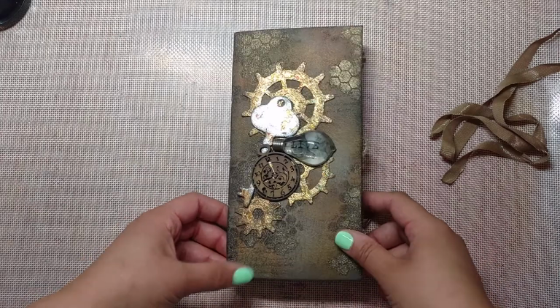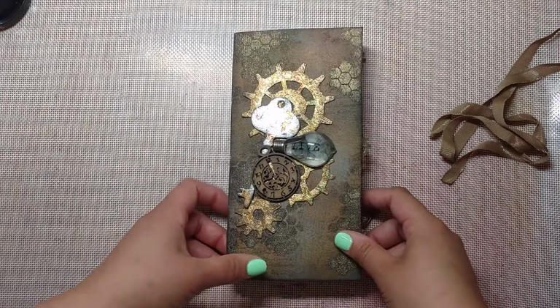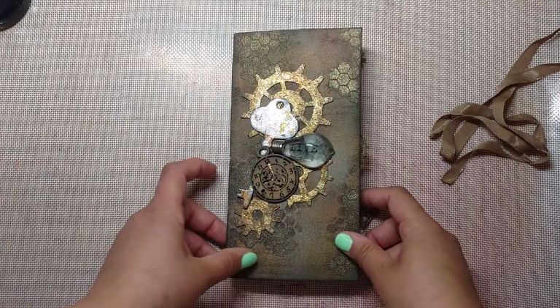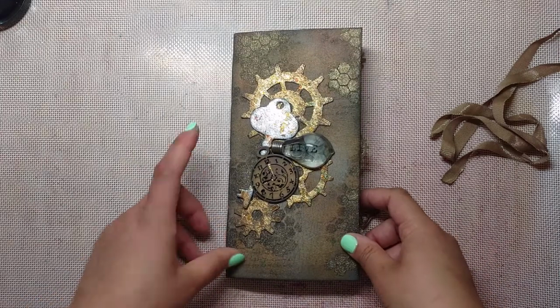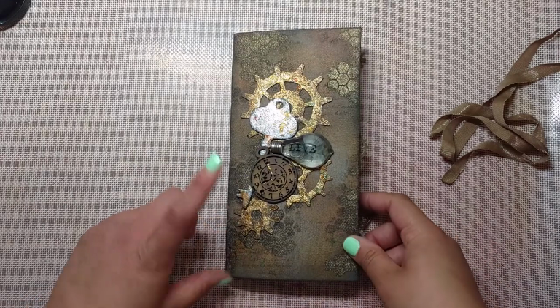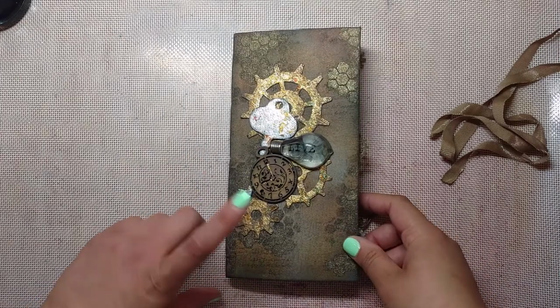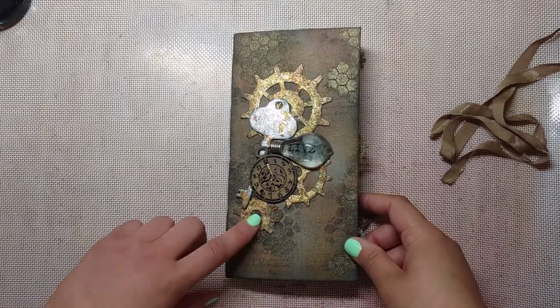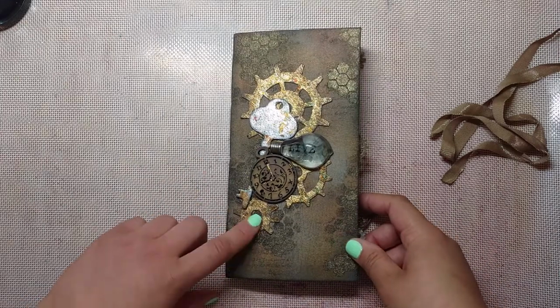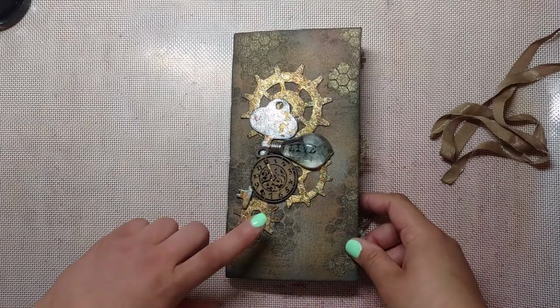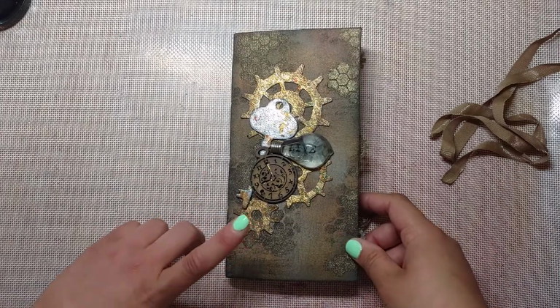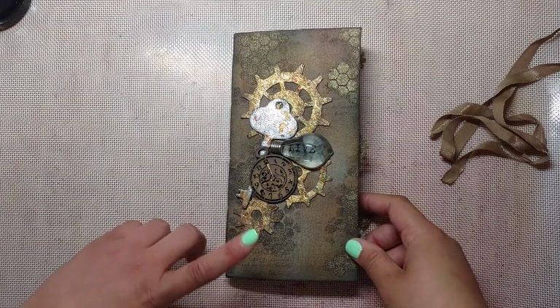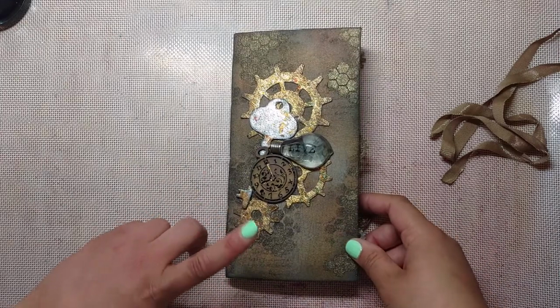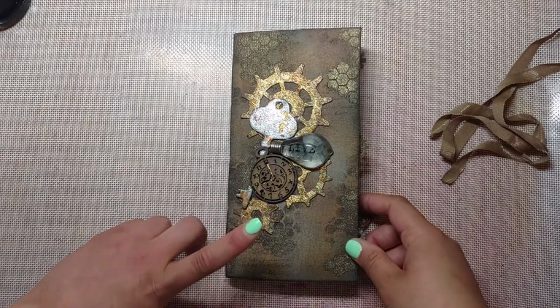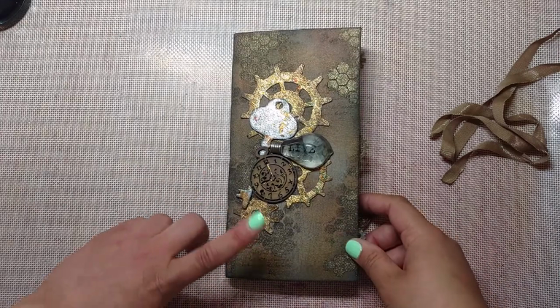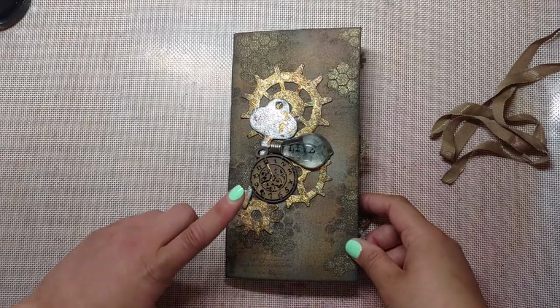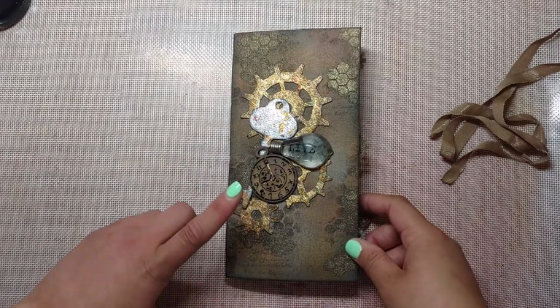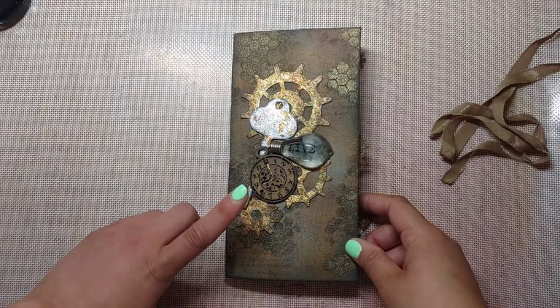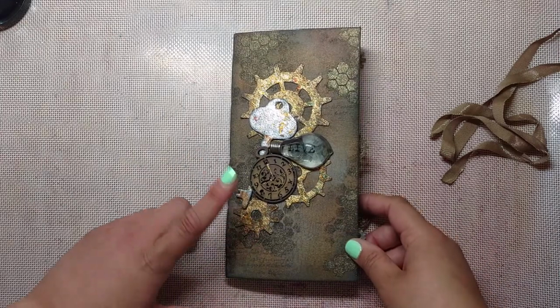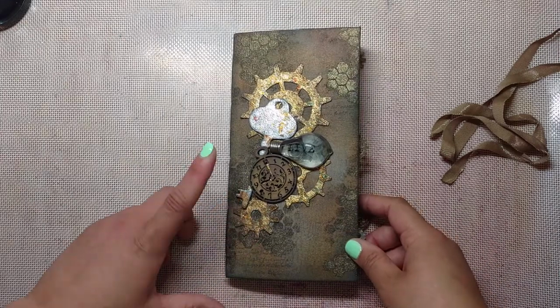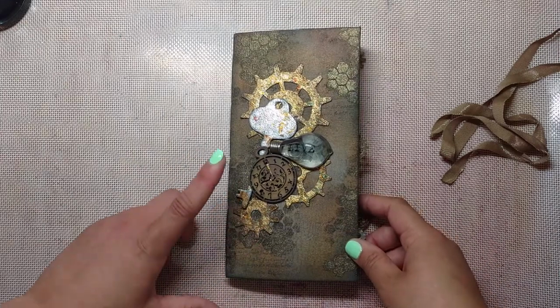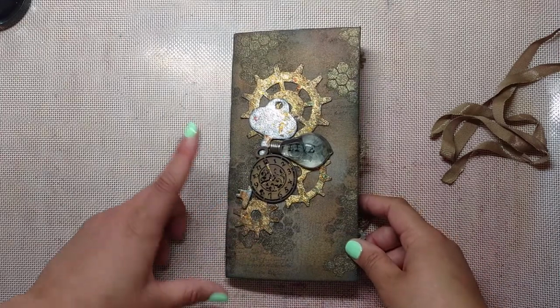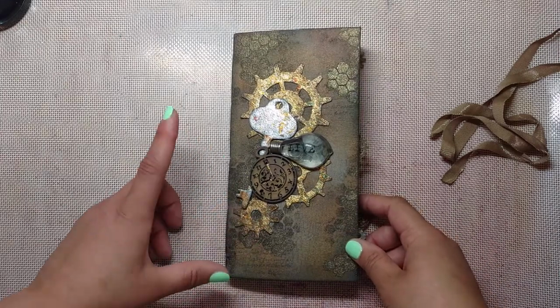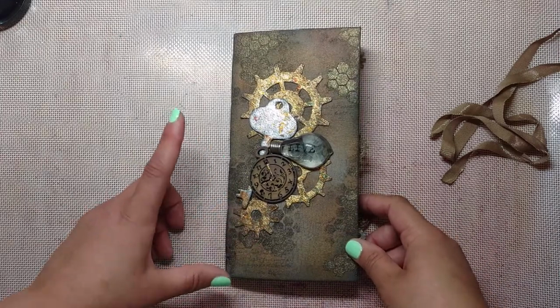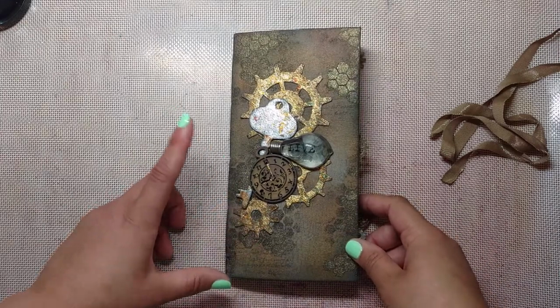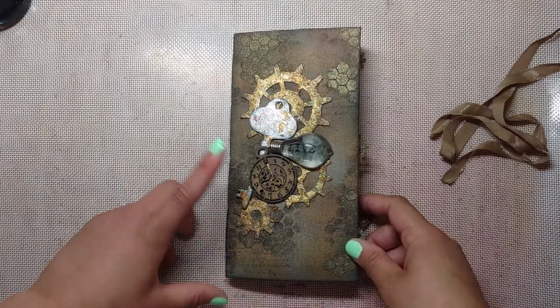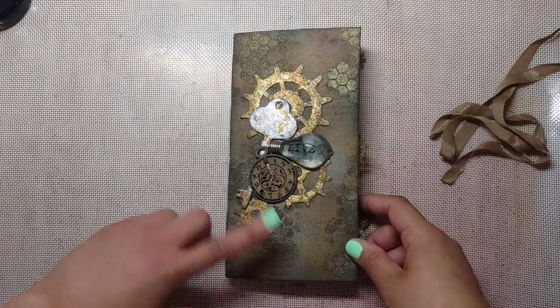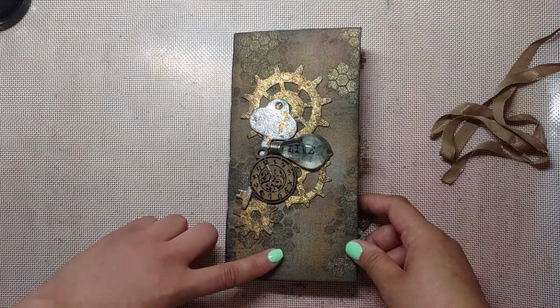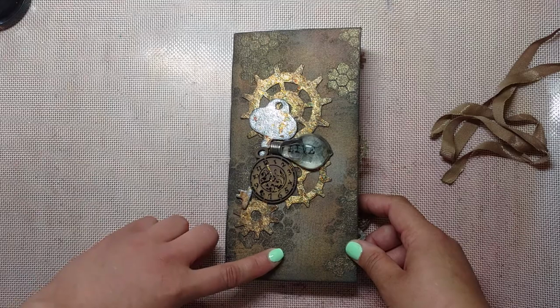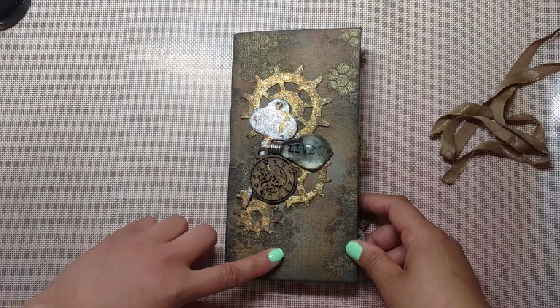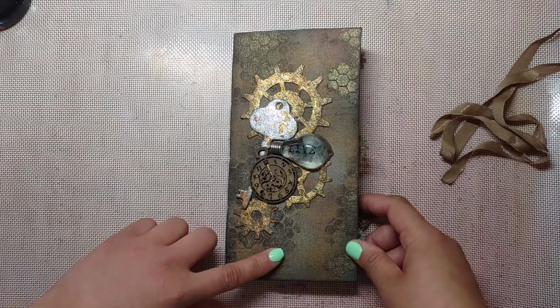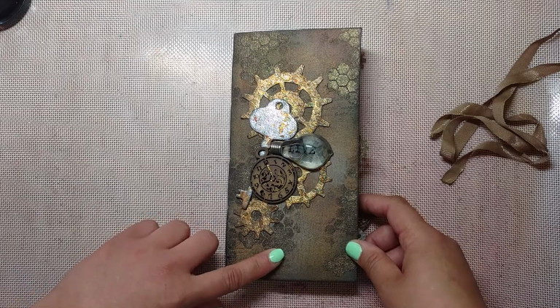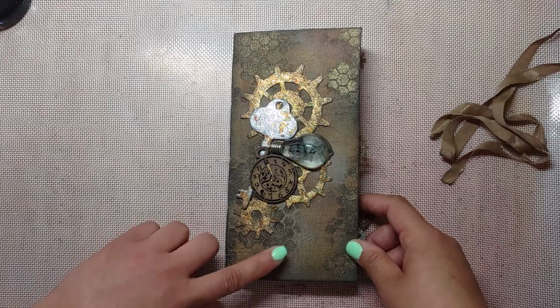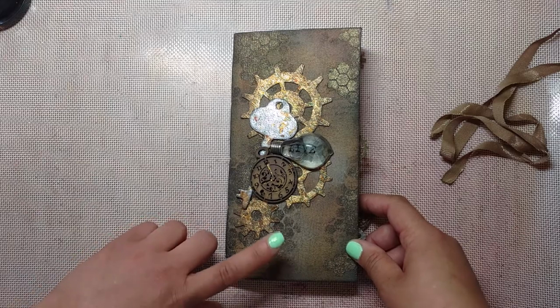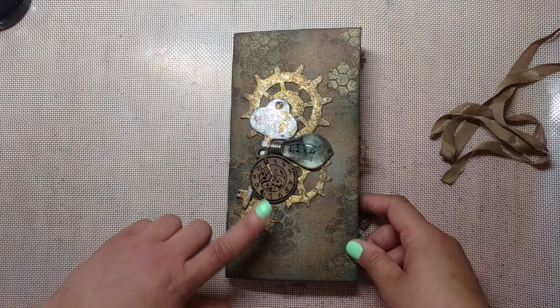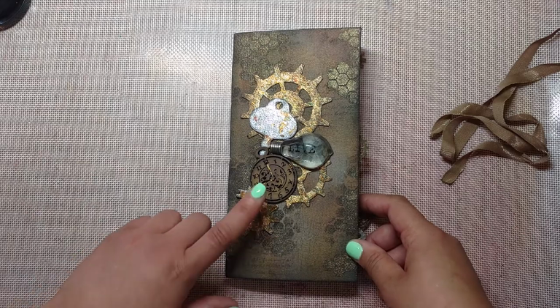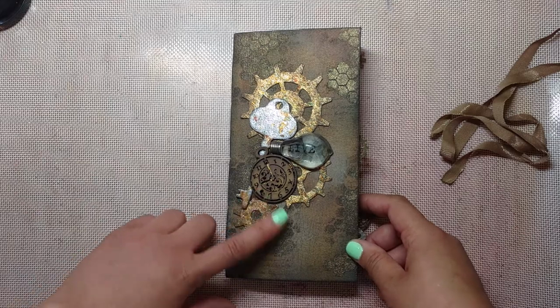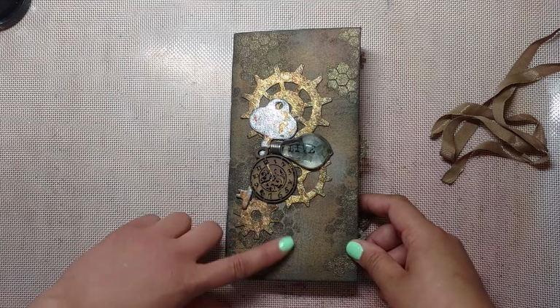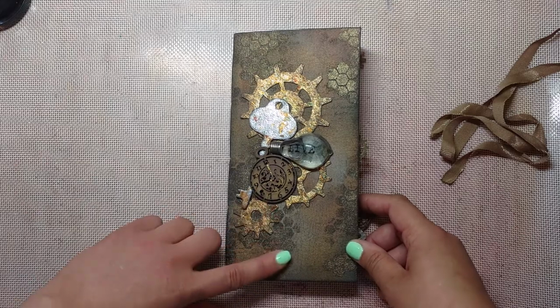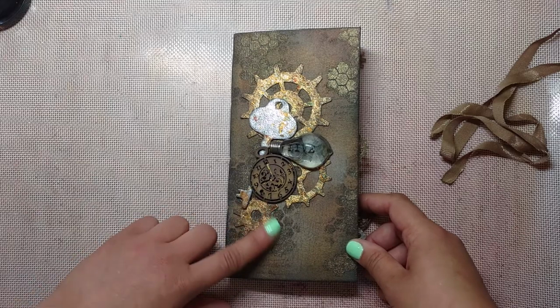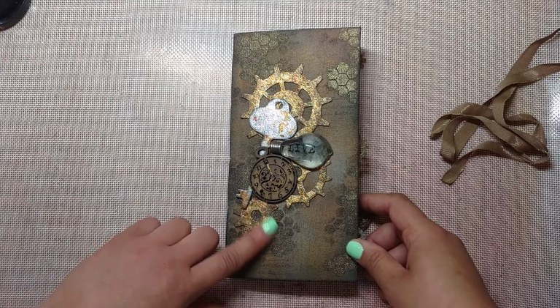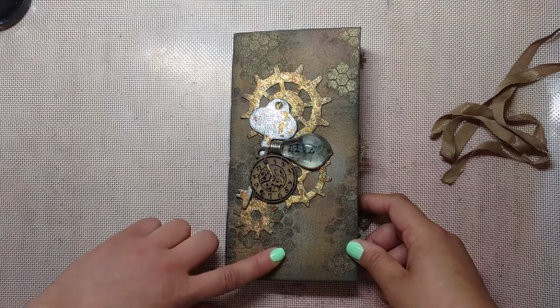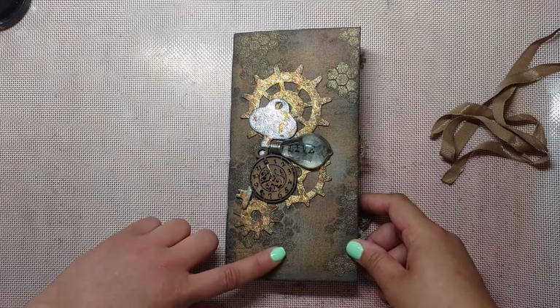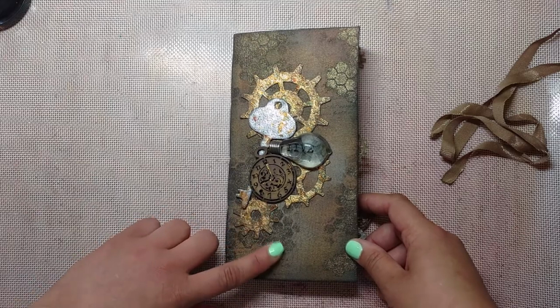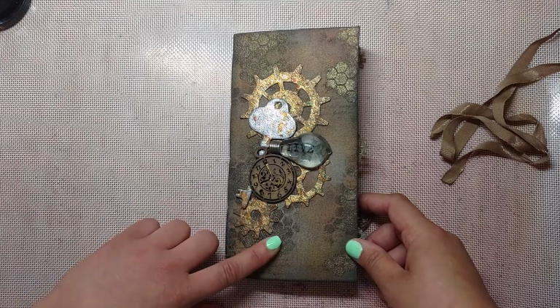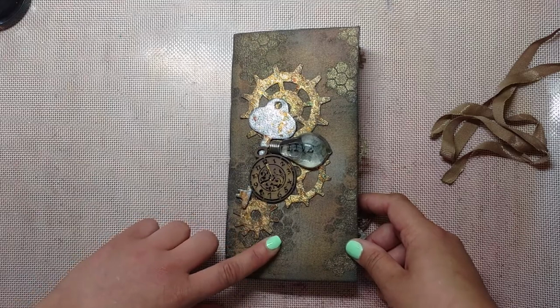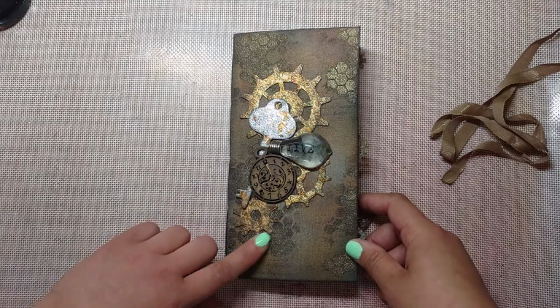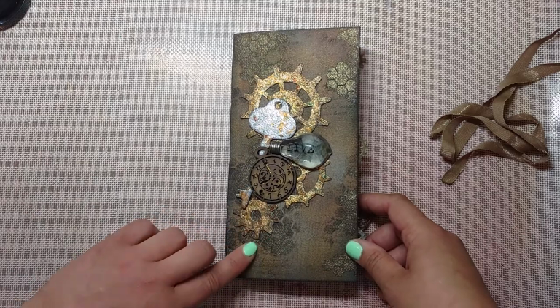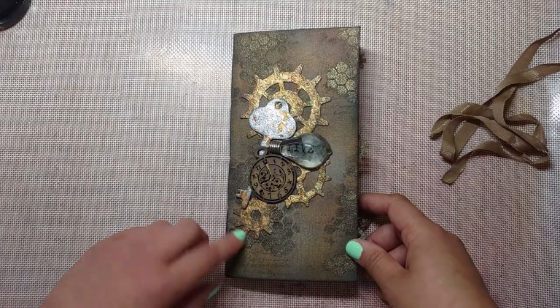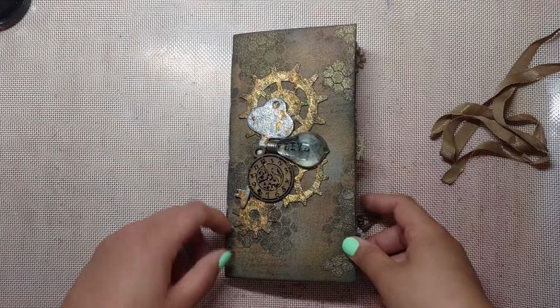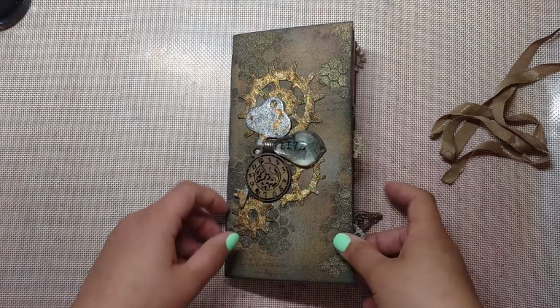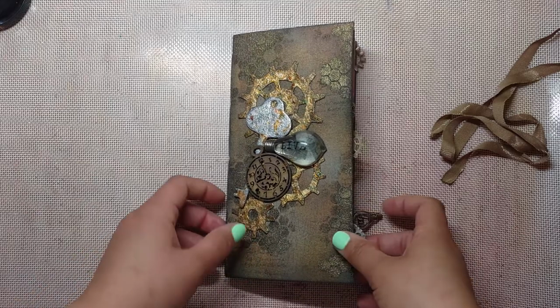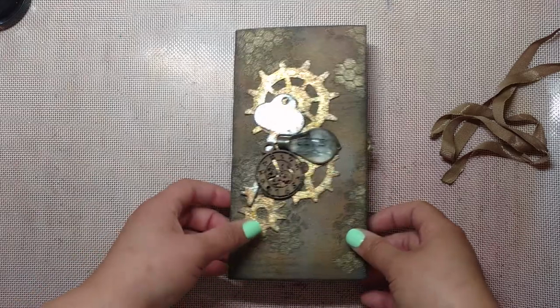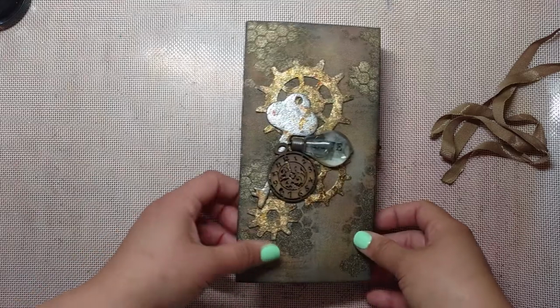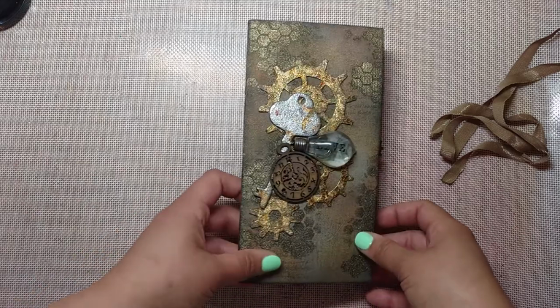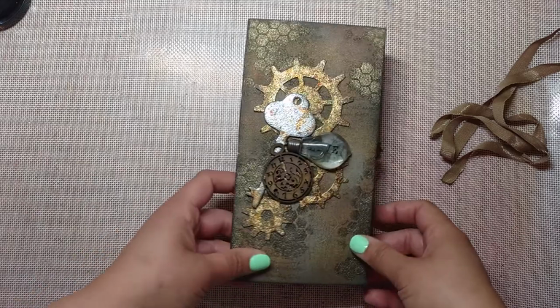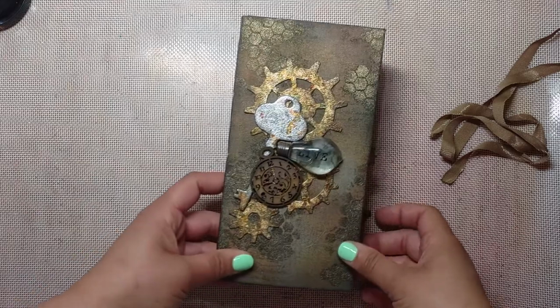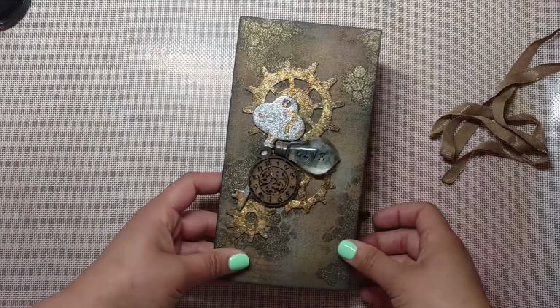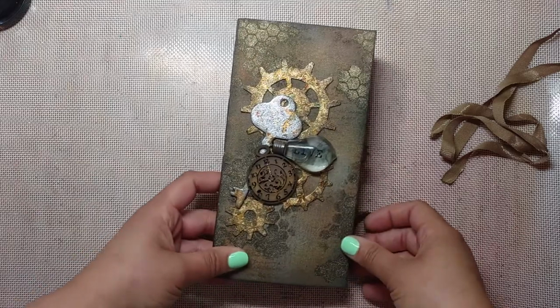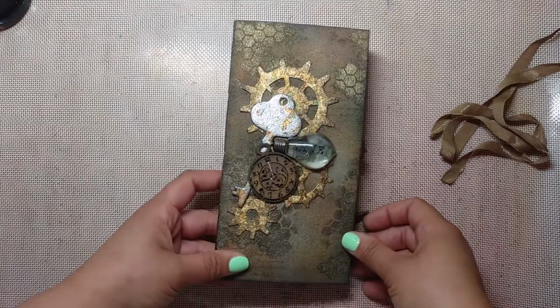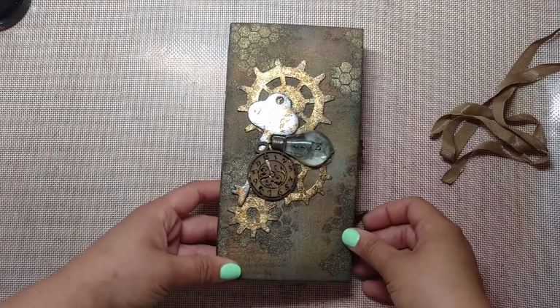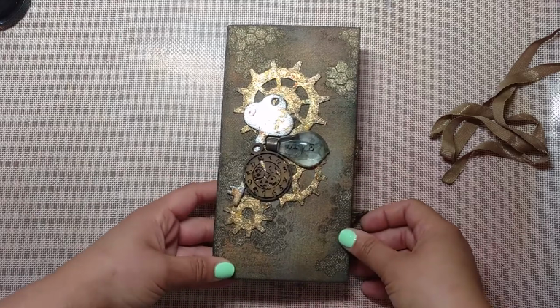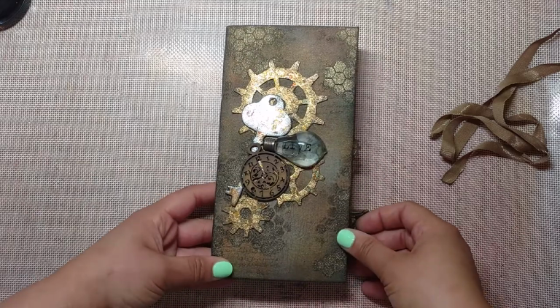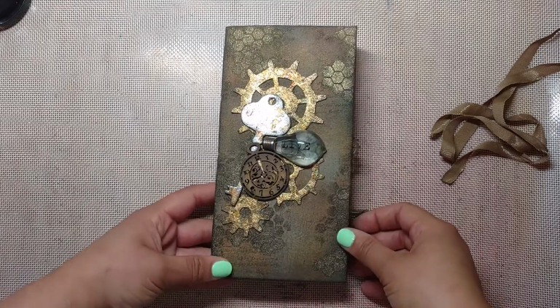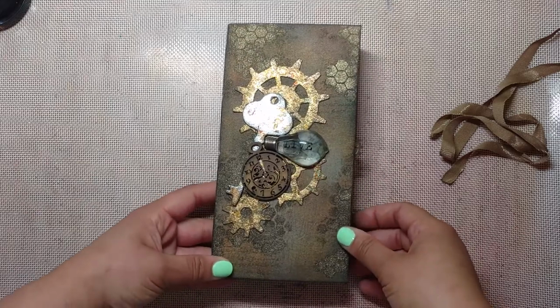So I made this Traveler's Notebook in a steampunk style, calling it the Steampunk Mechanic.